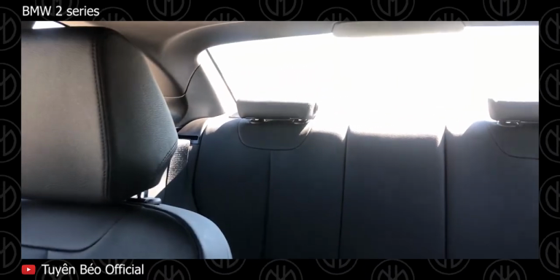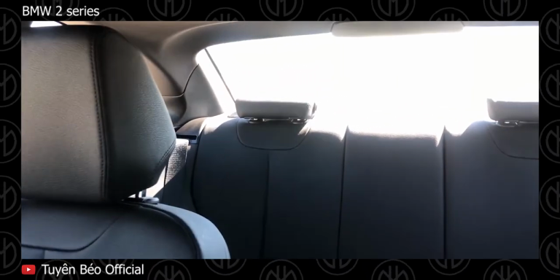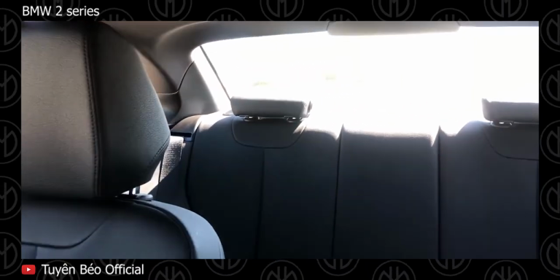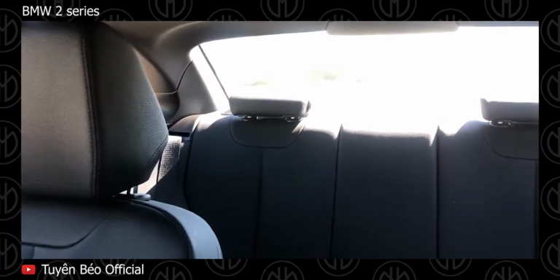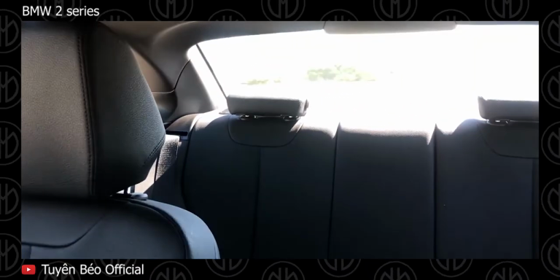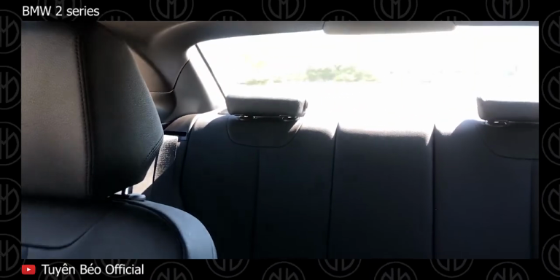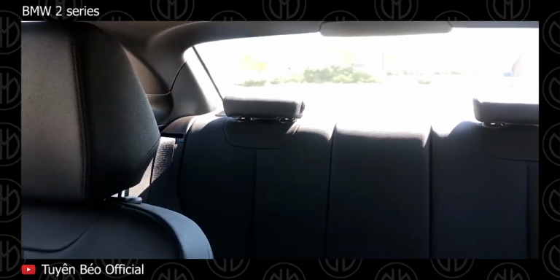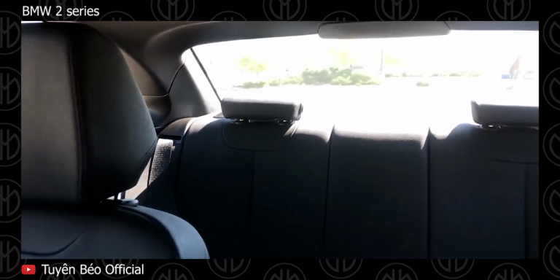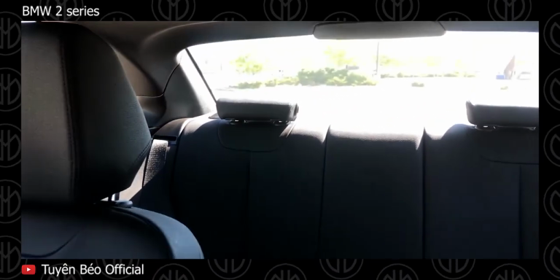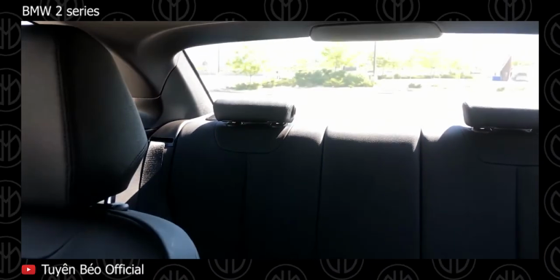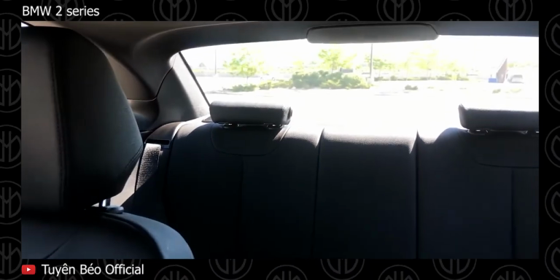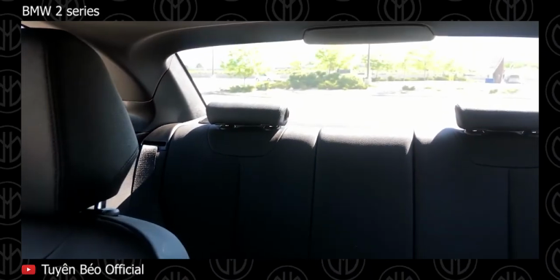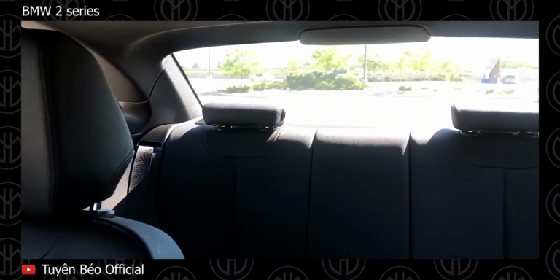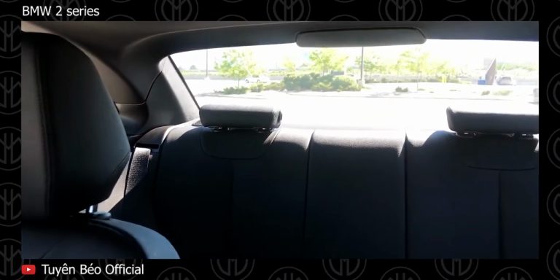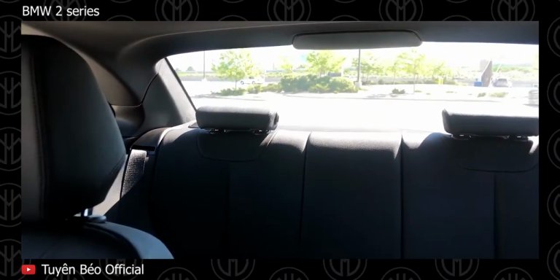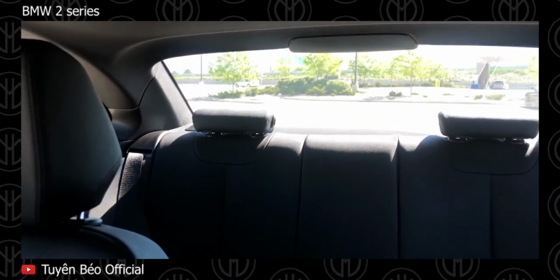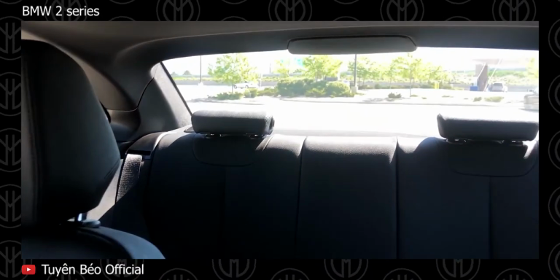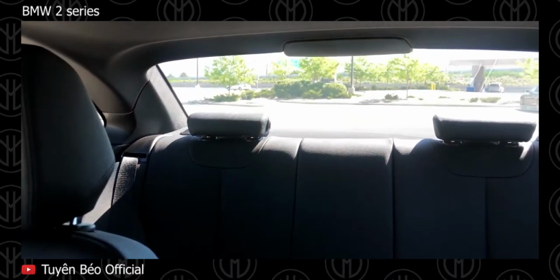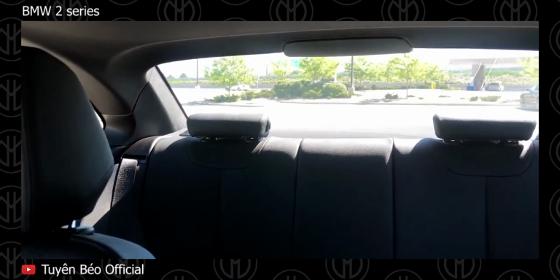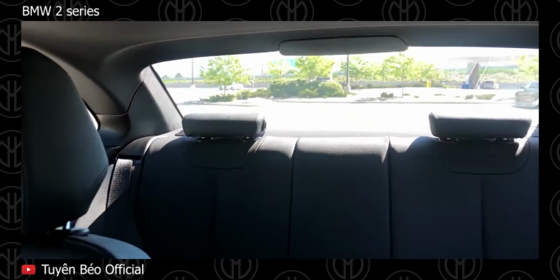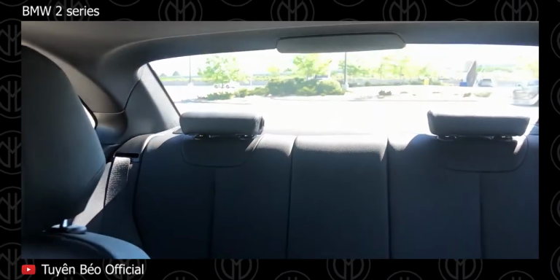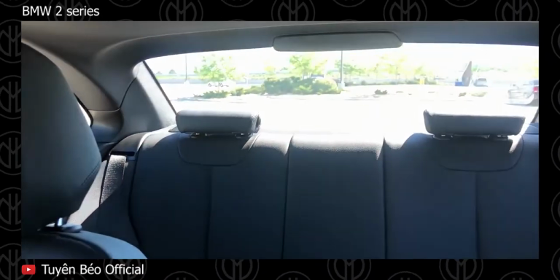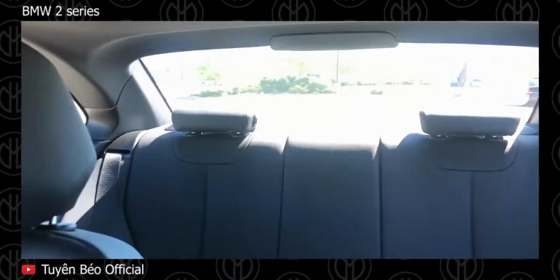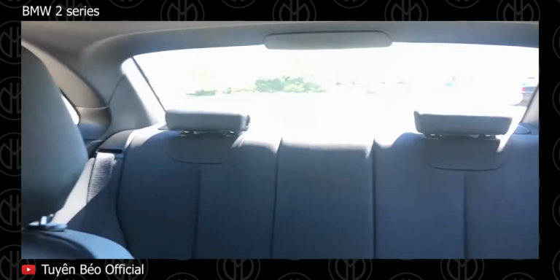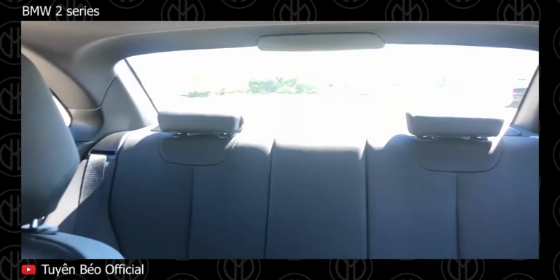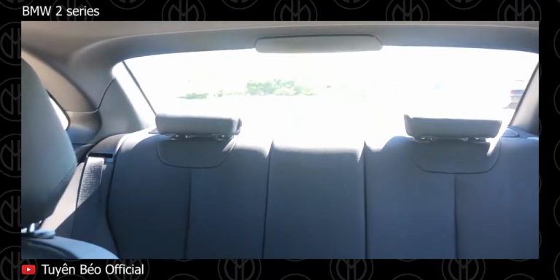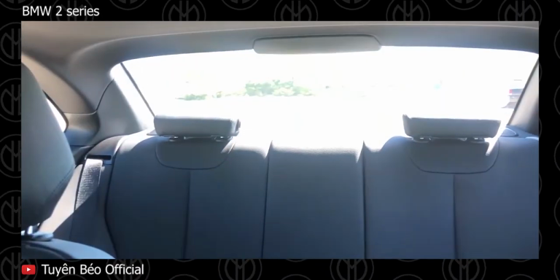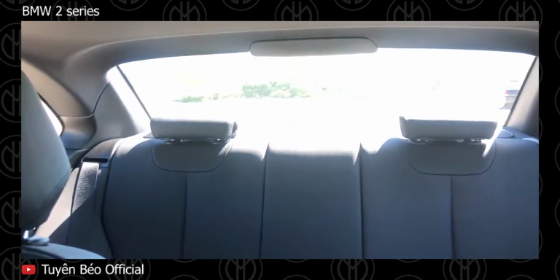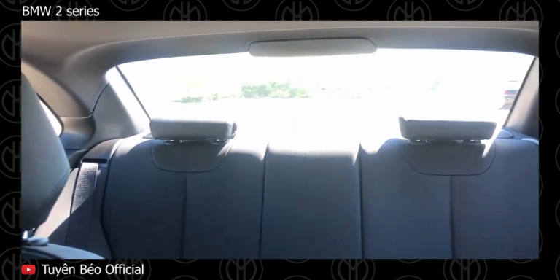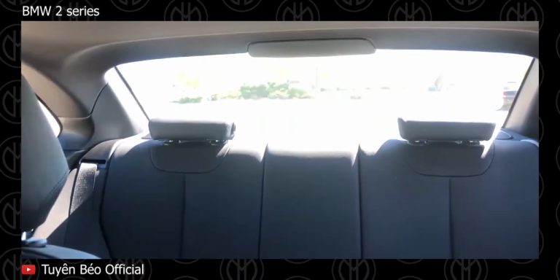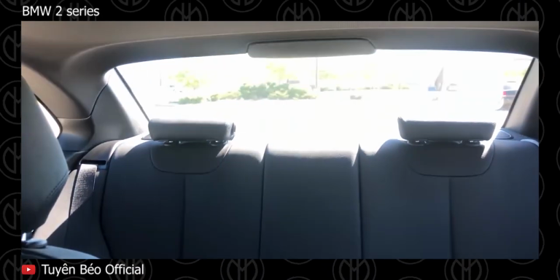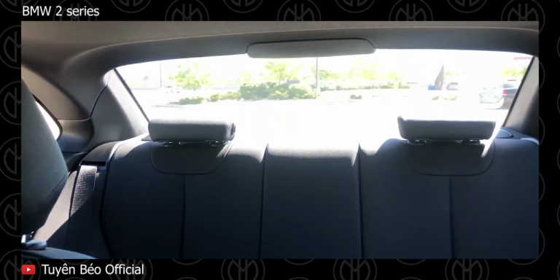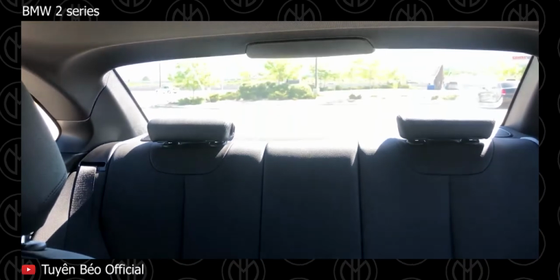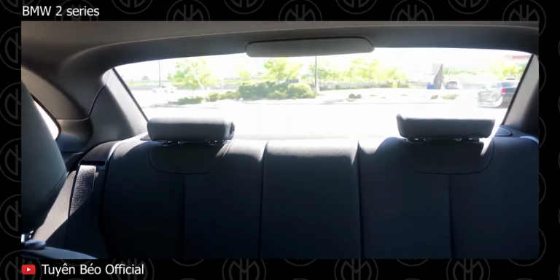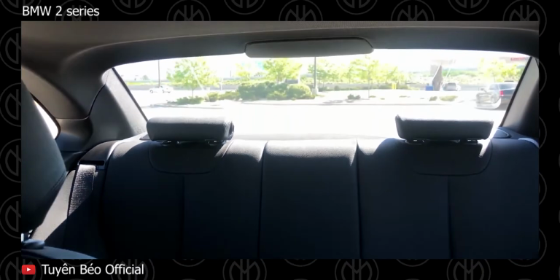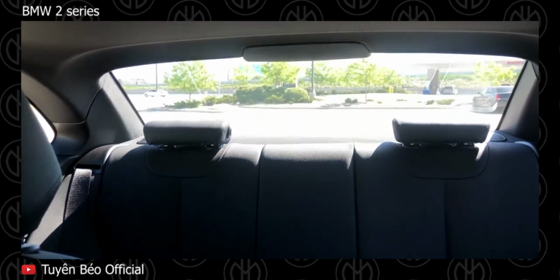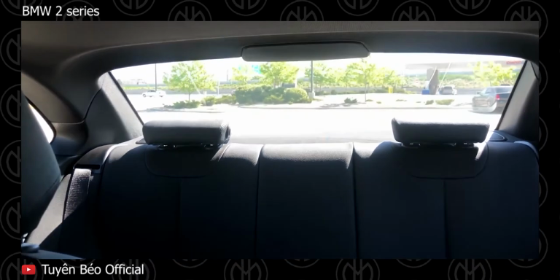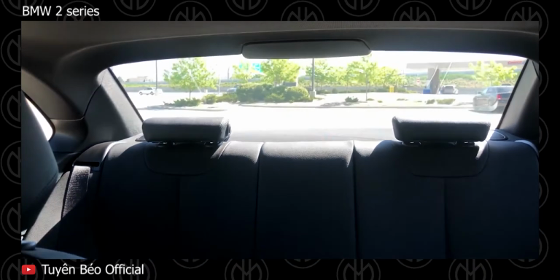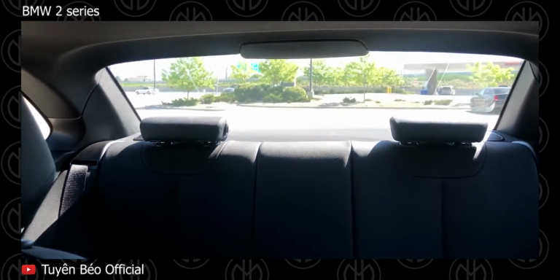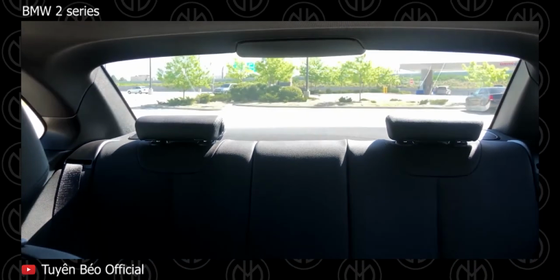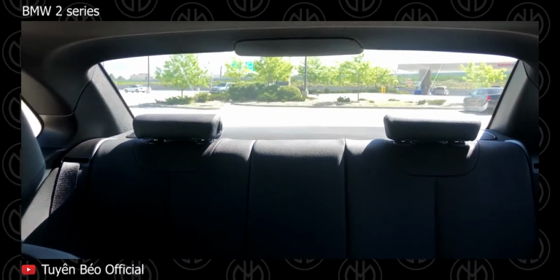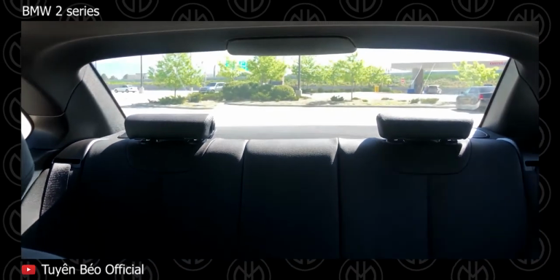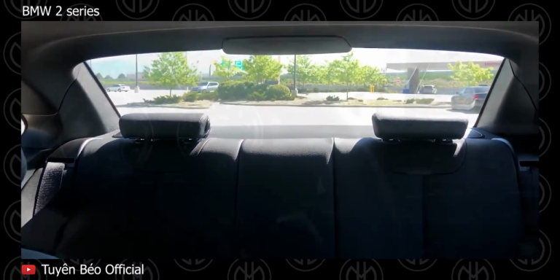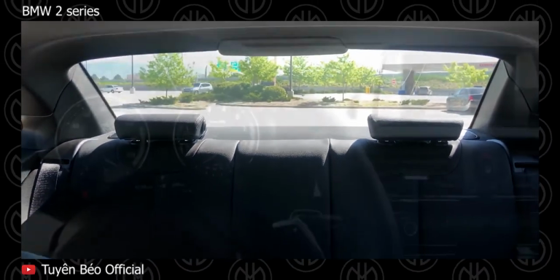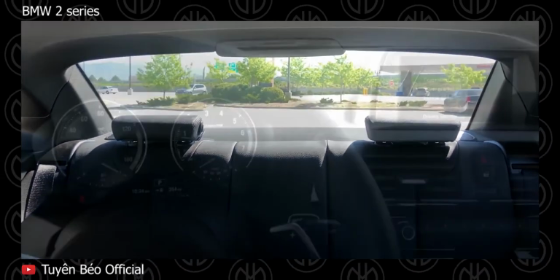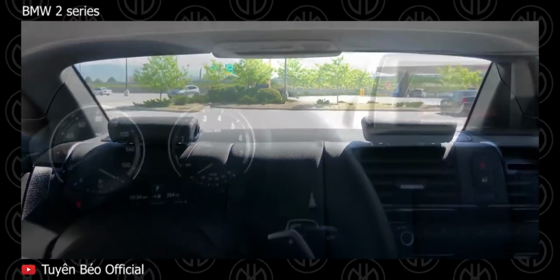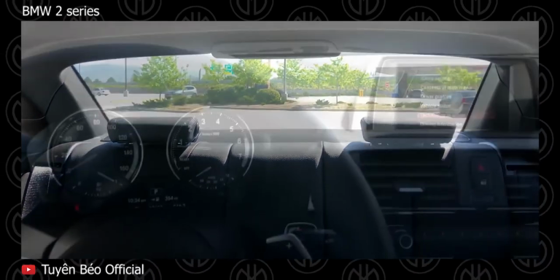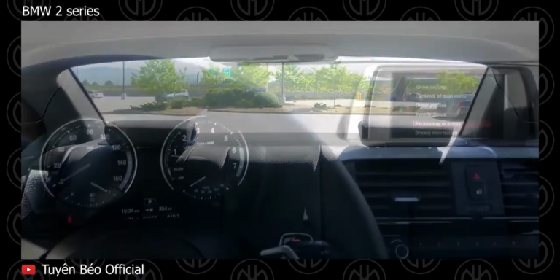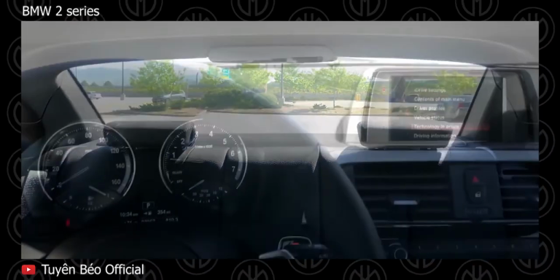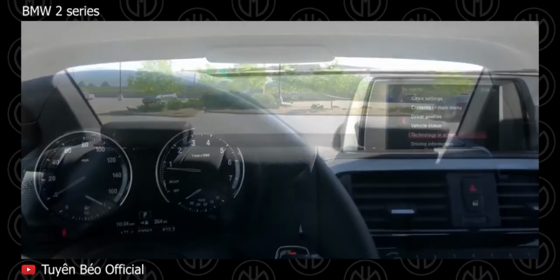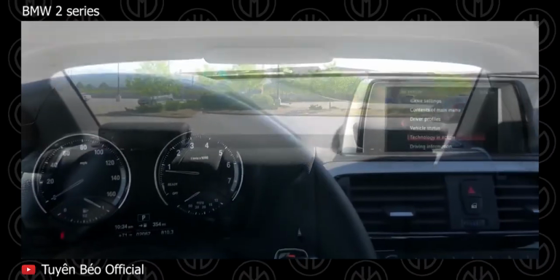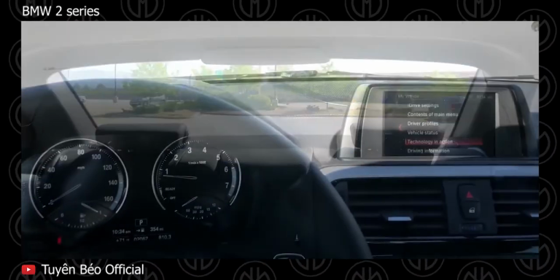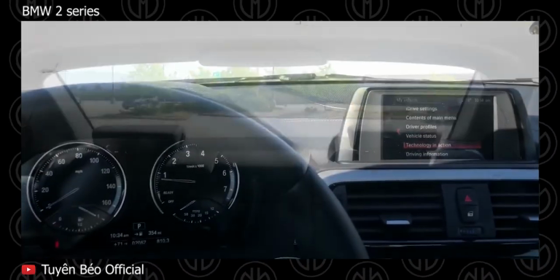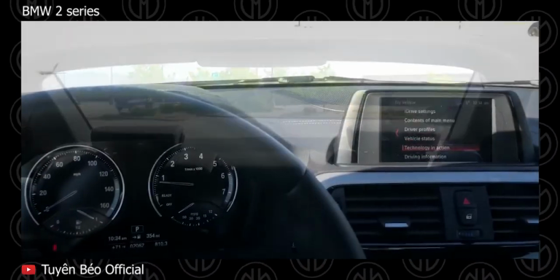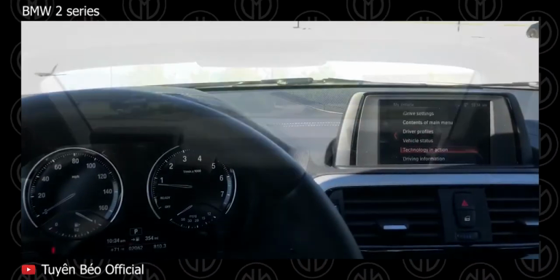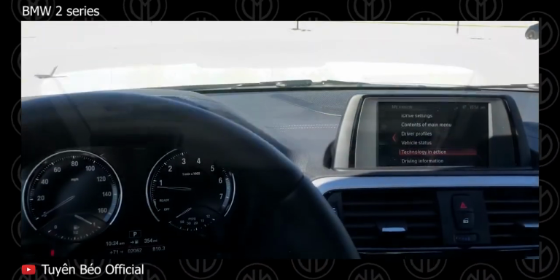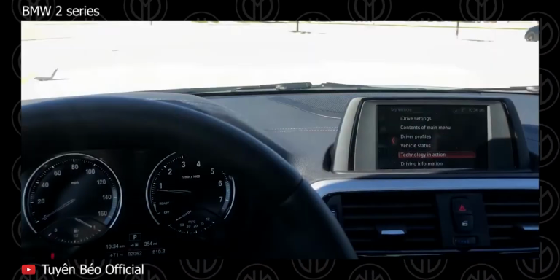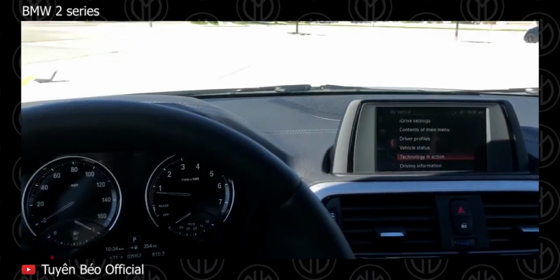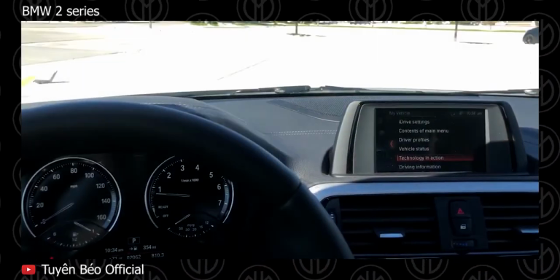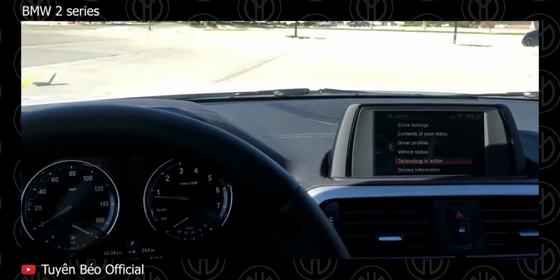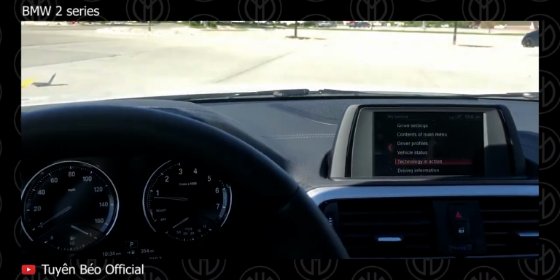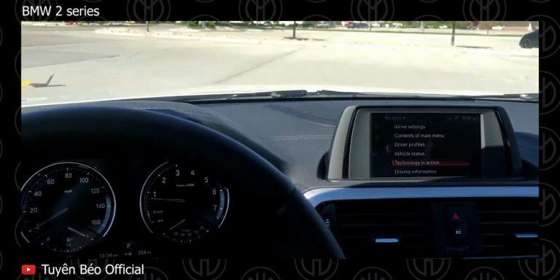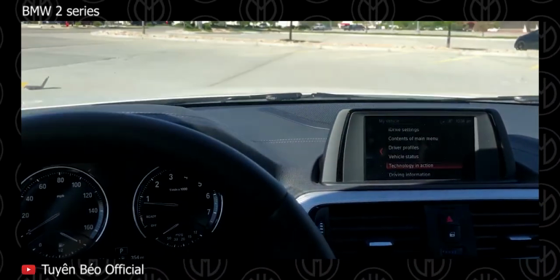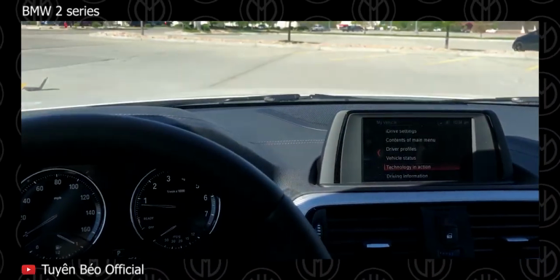Safety standards are always high in BMWs, with front and side airbags all around, along with traction control and stability control.